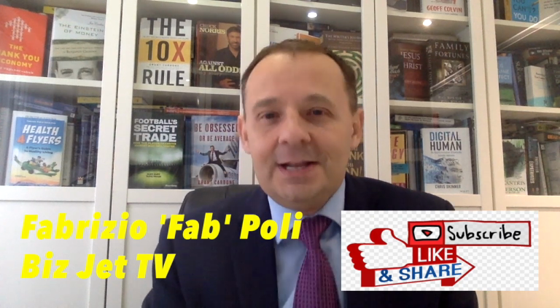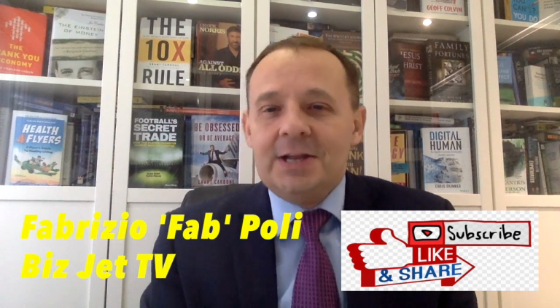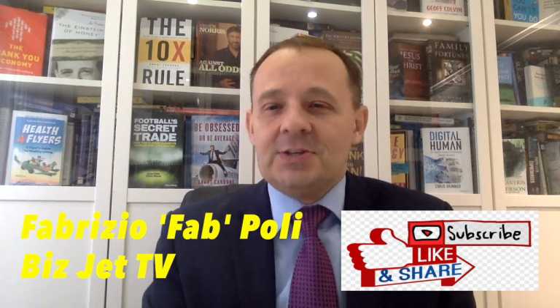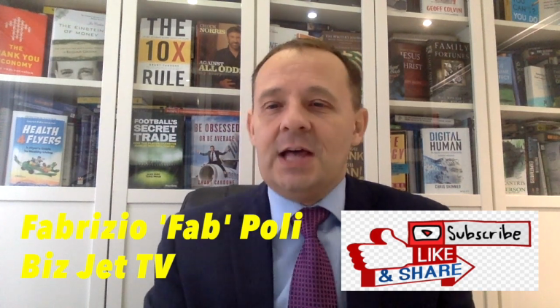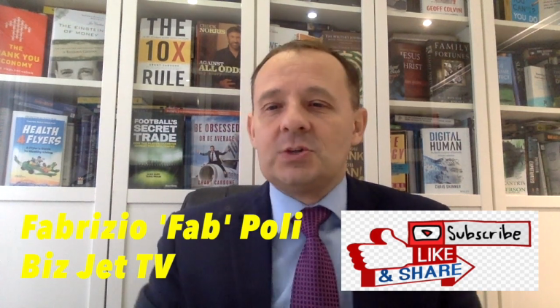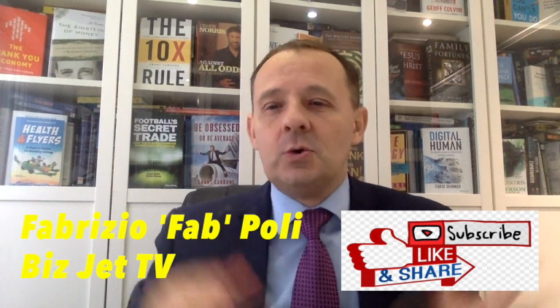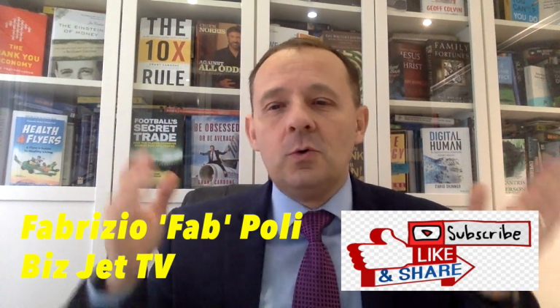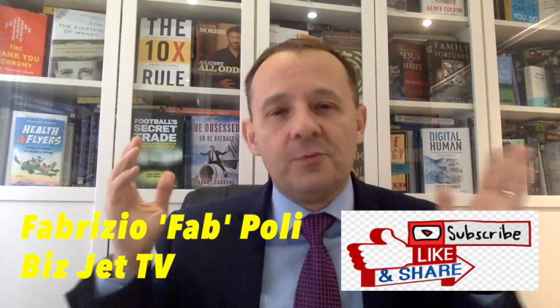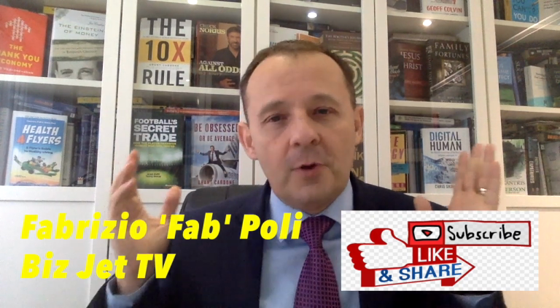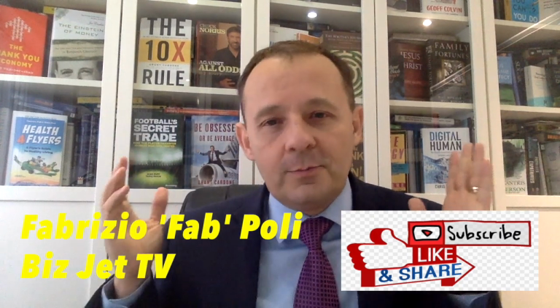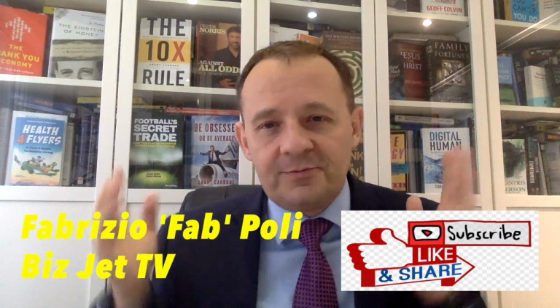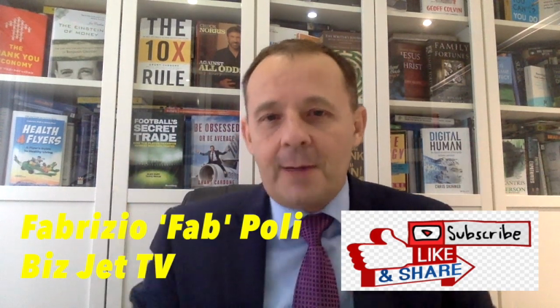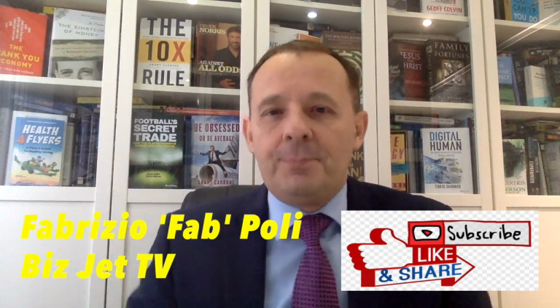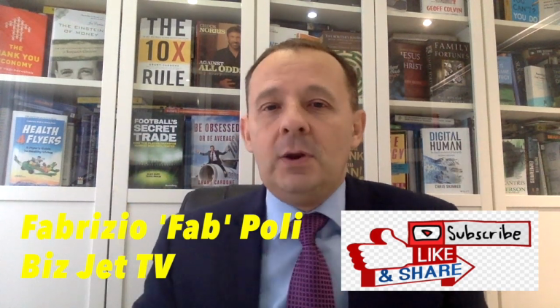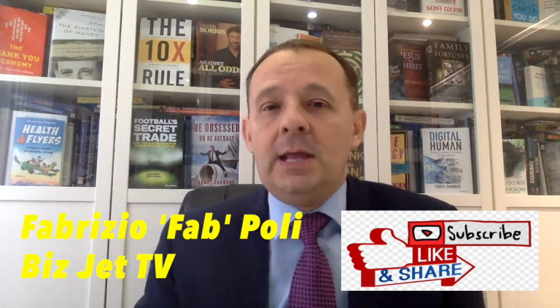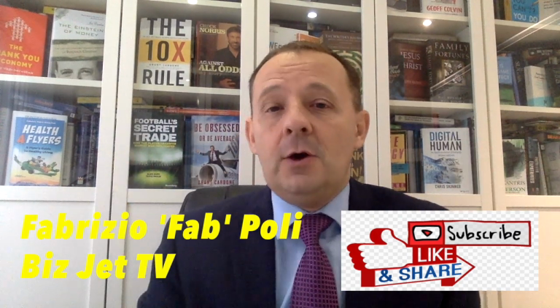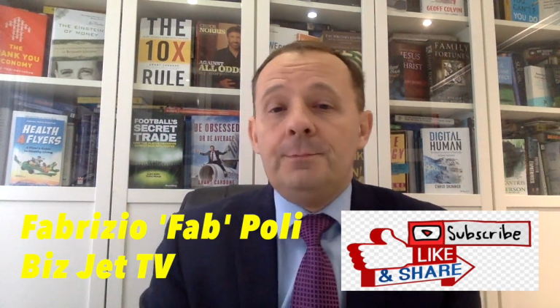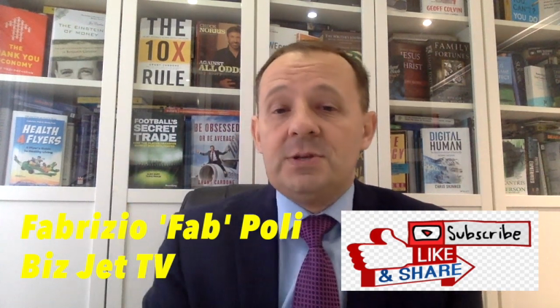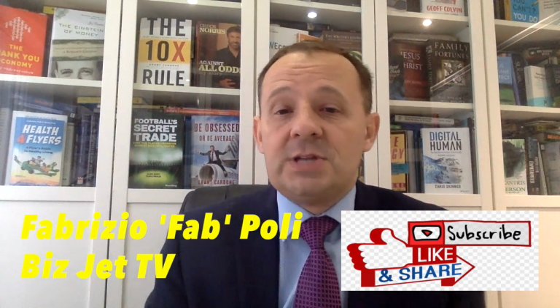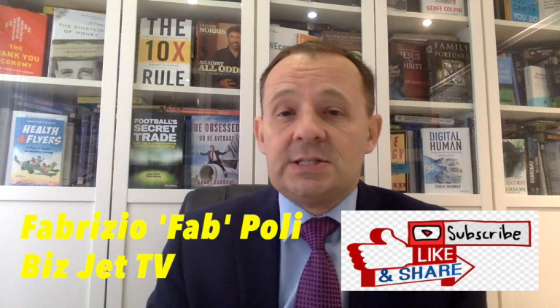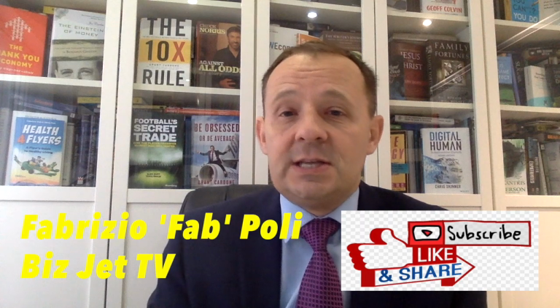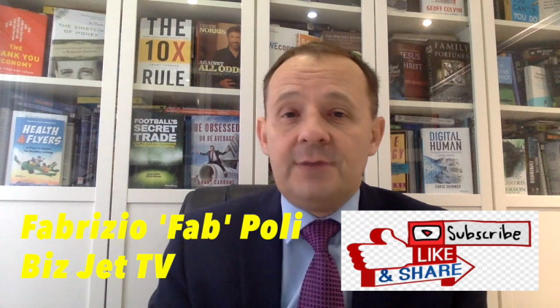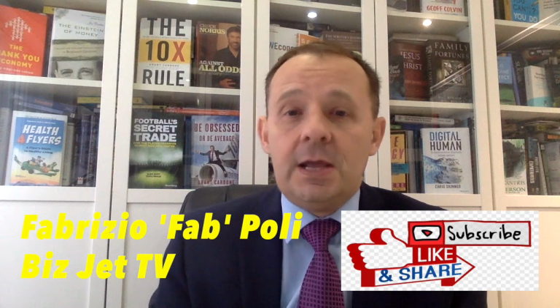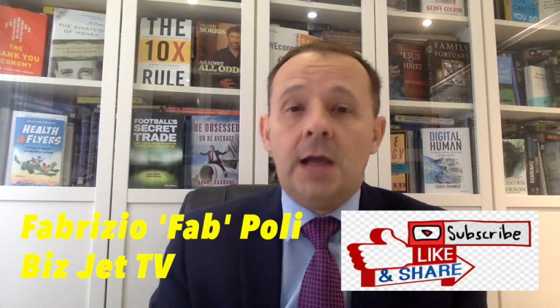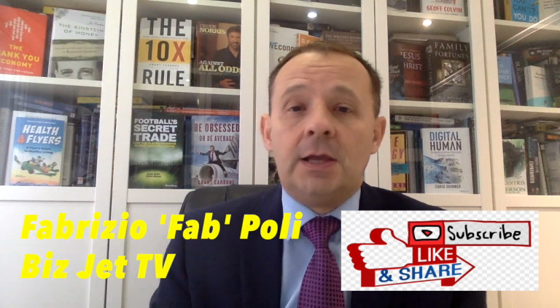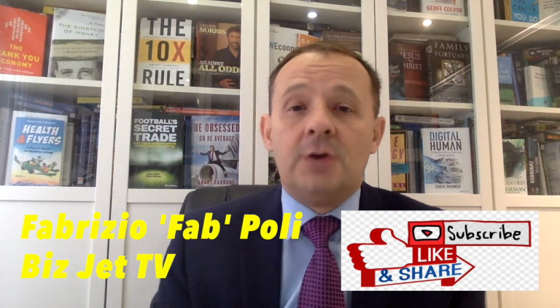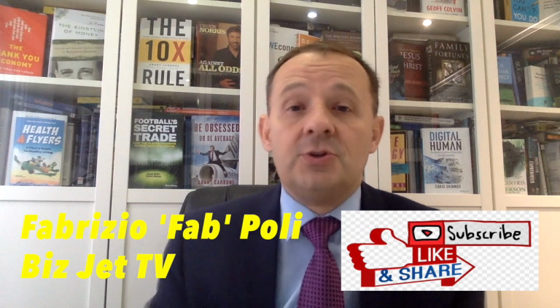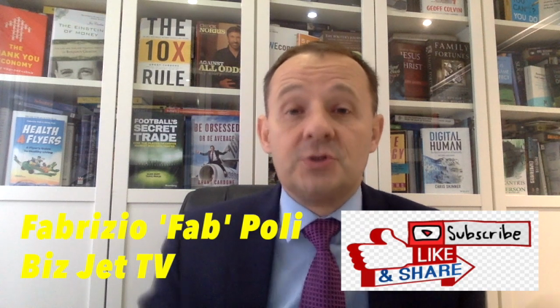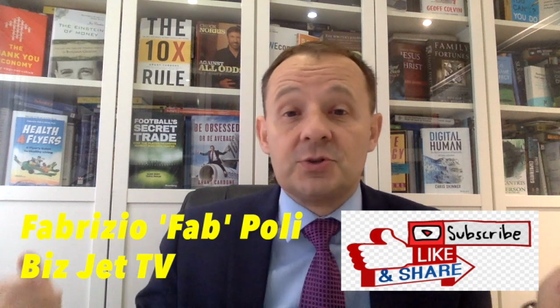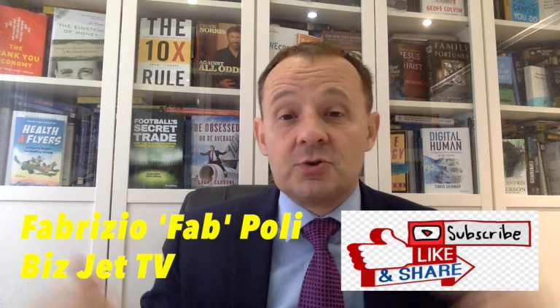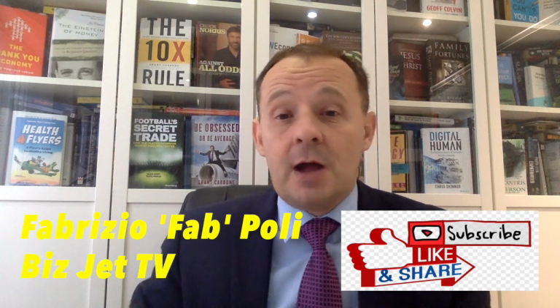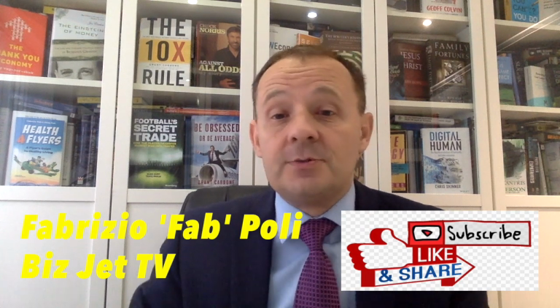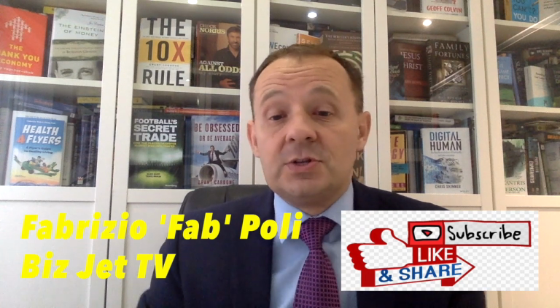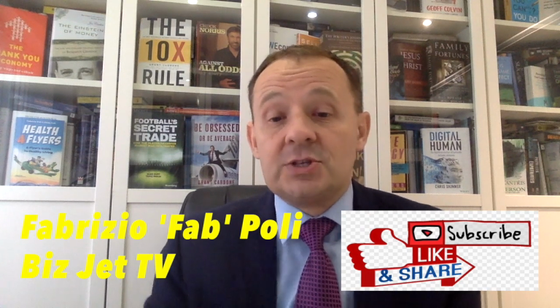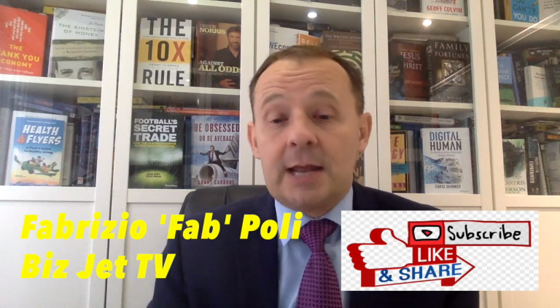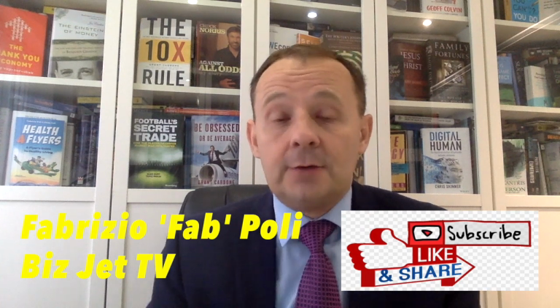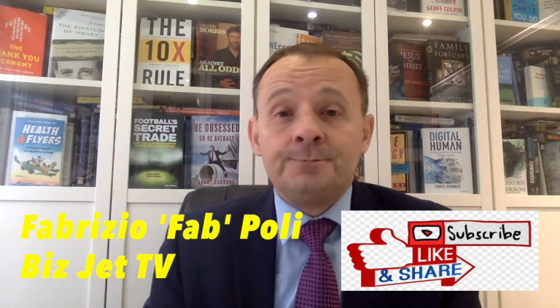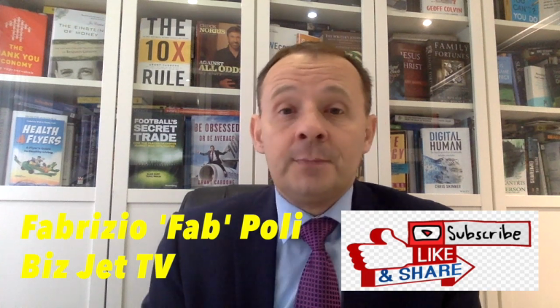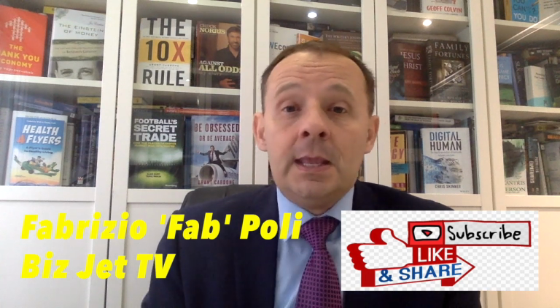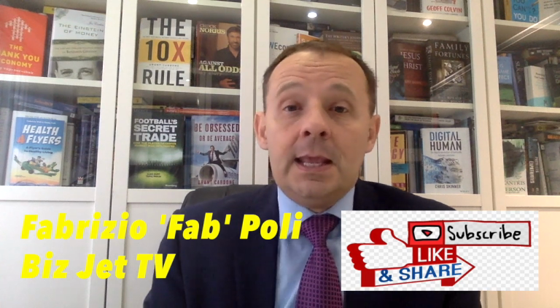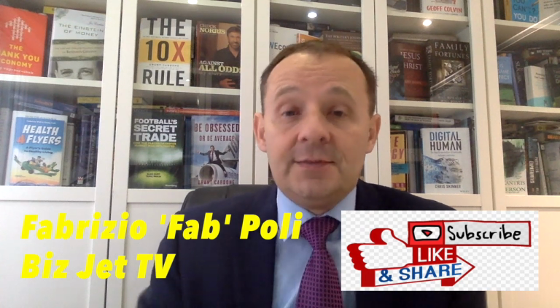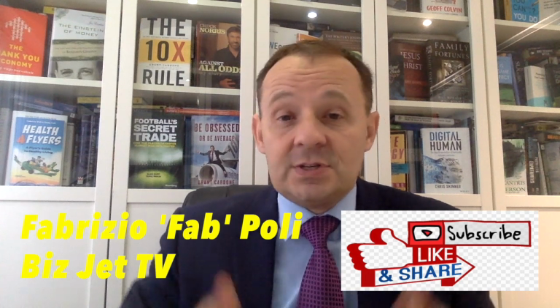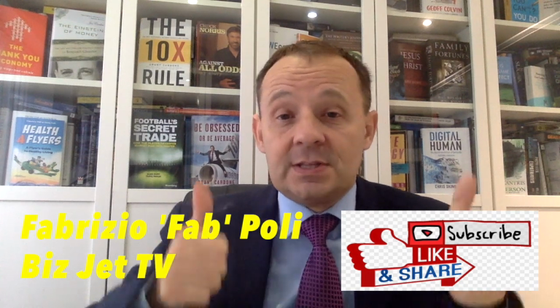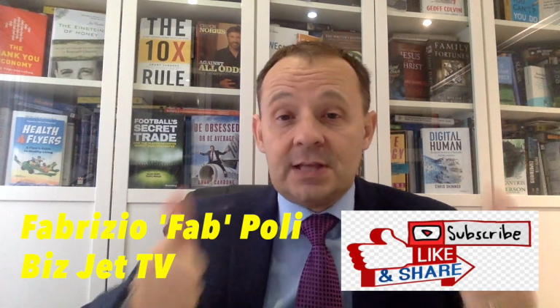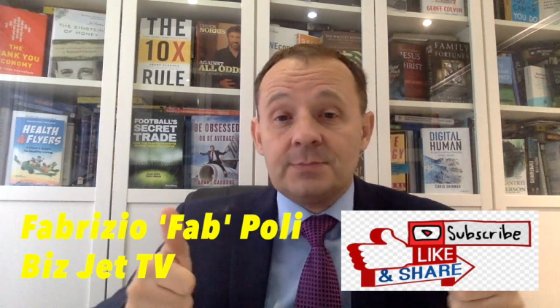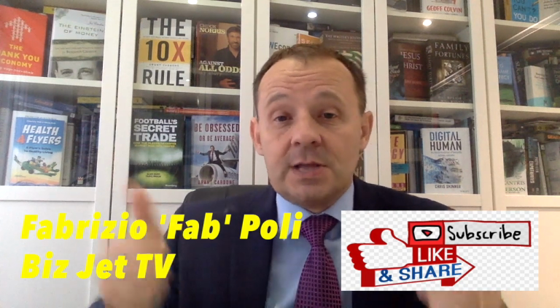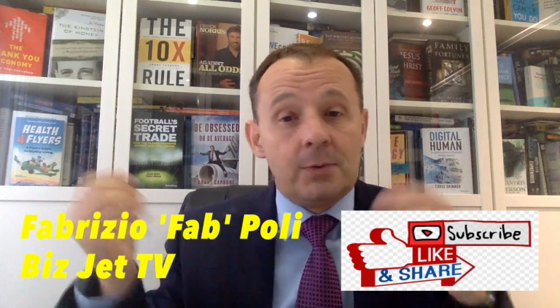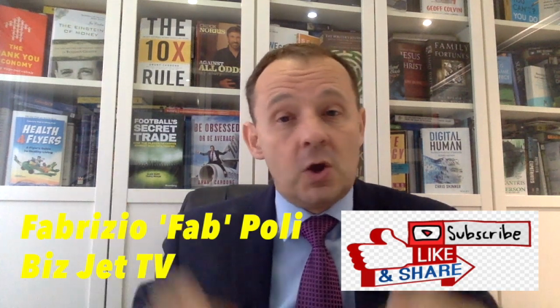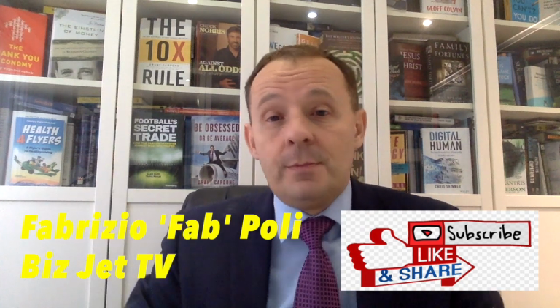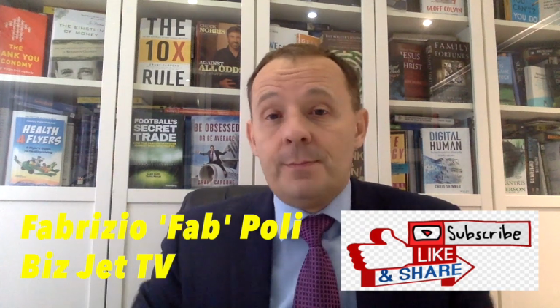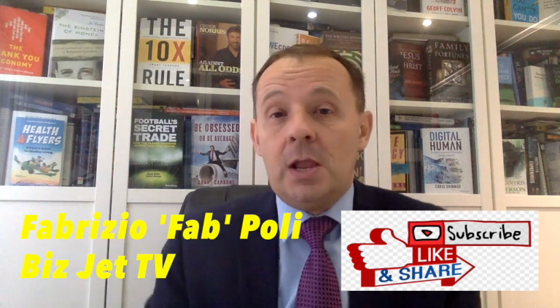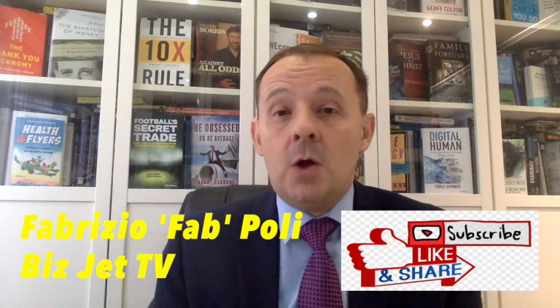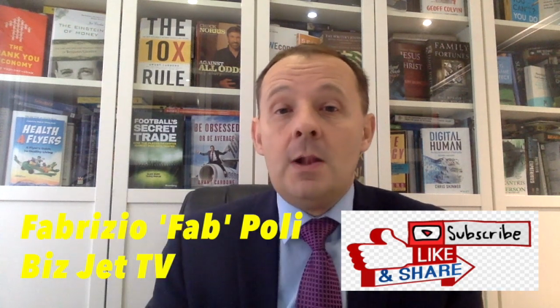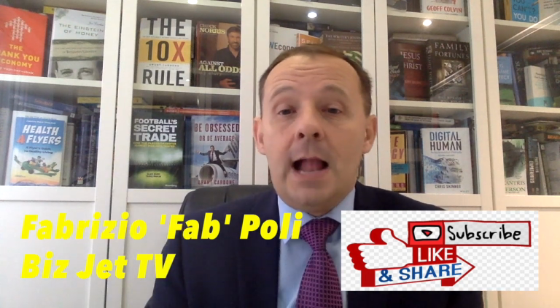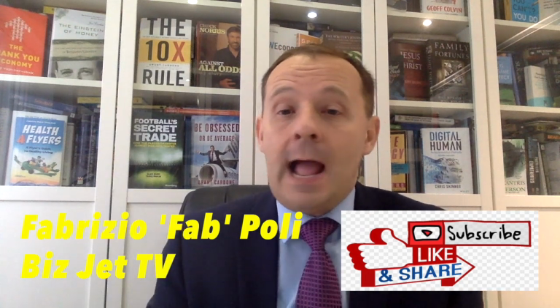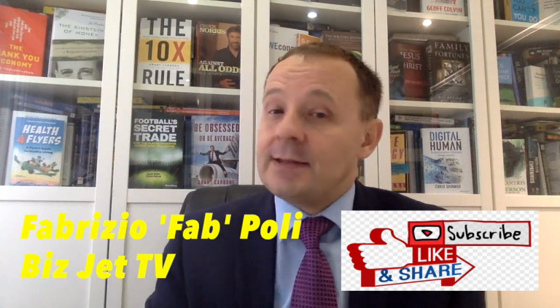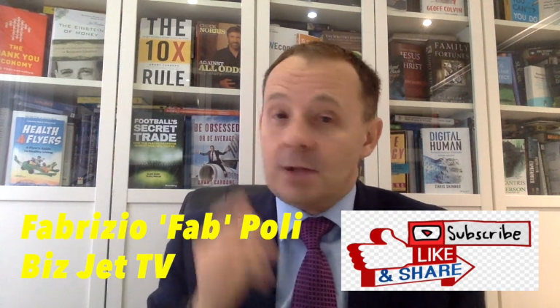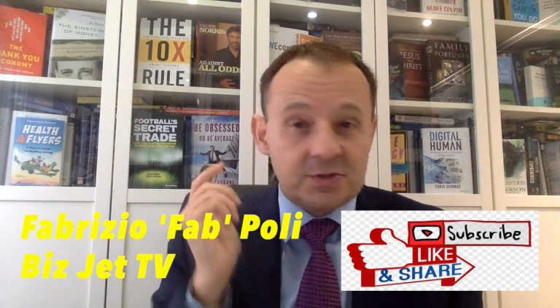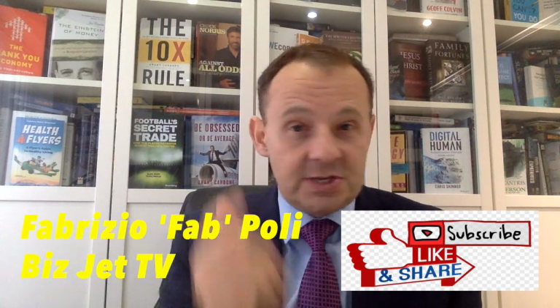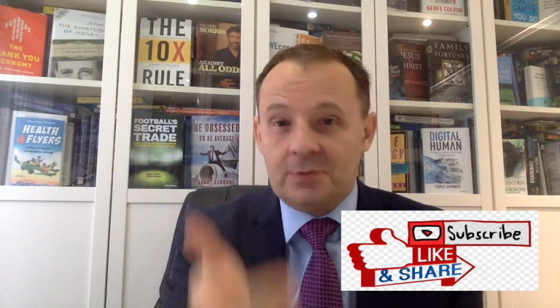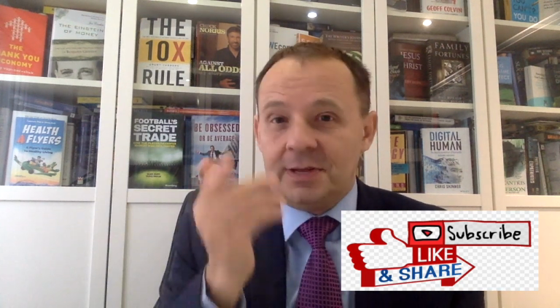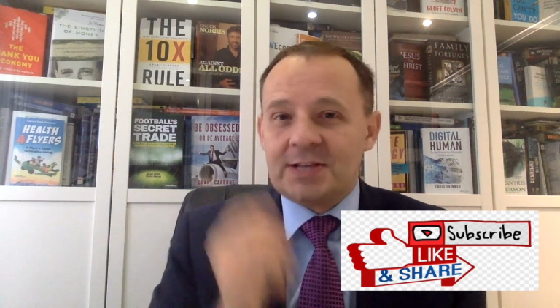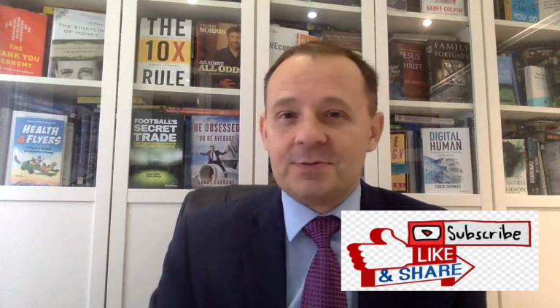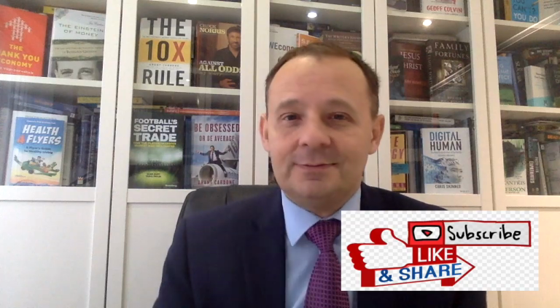That's all from Fab Pauli here on BizJet TV. I encourage you to subscribe to this channel, give us a thumbs up, comment below, and I'll see you on the next one.